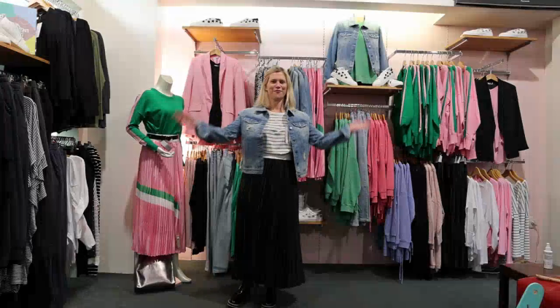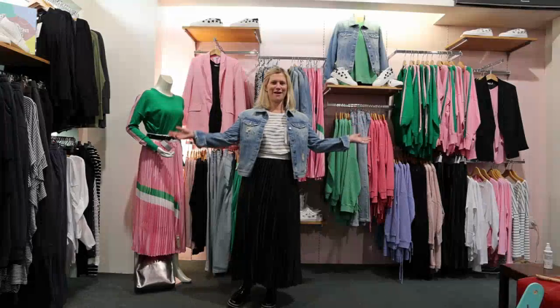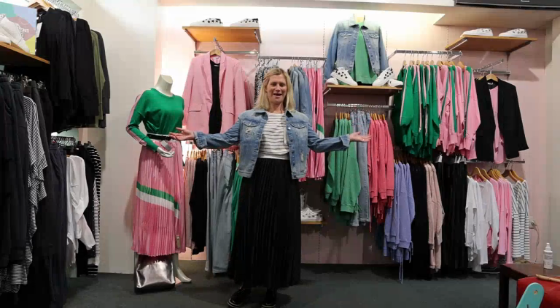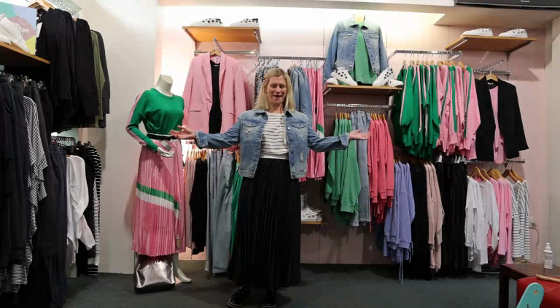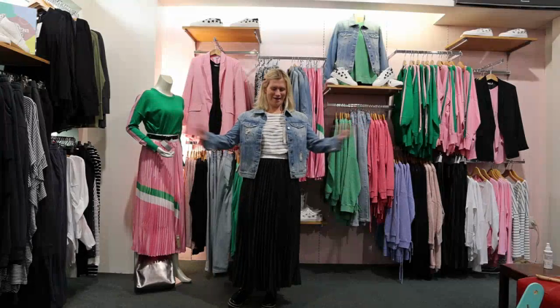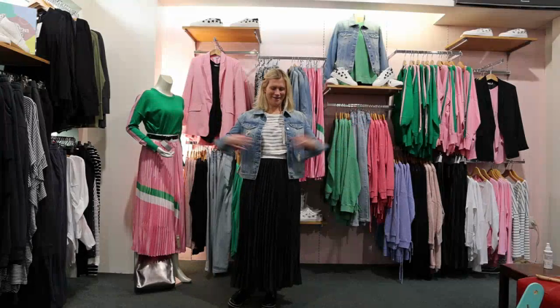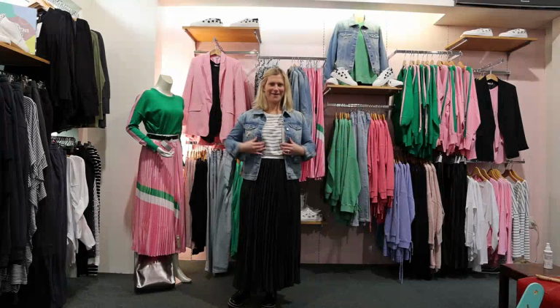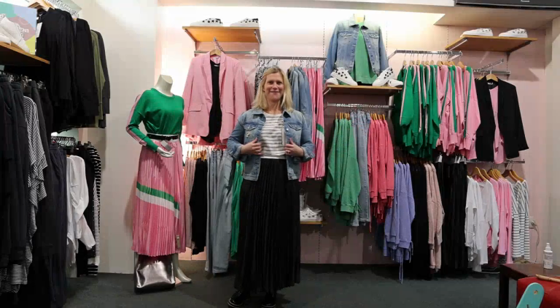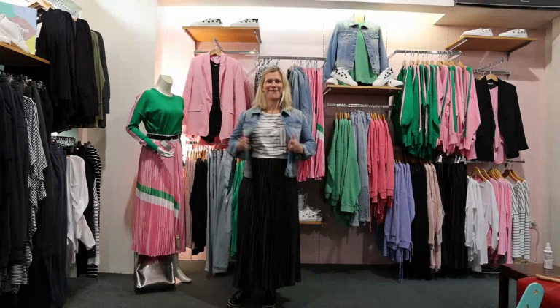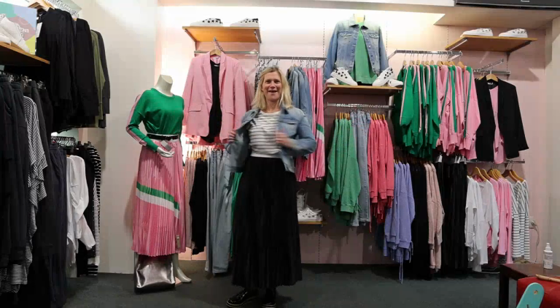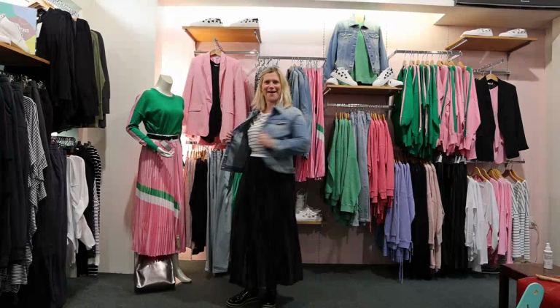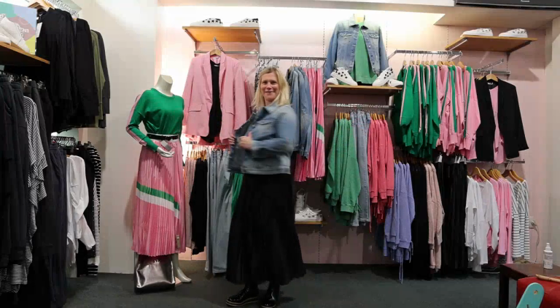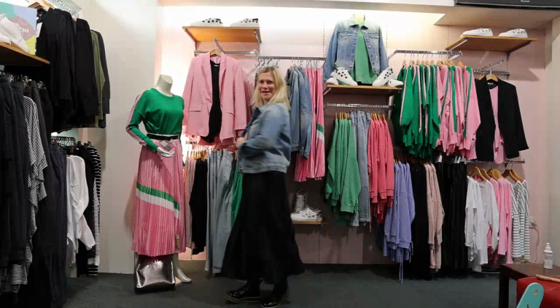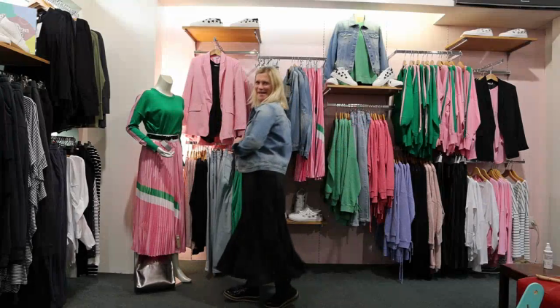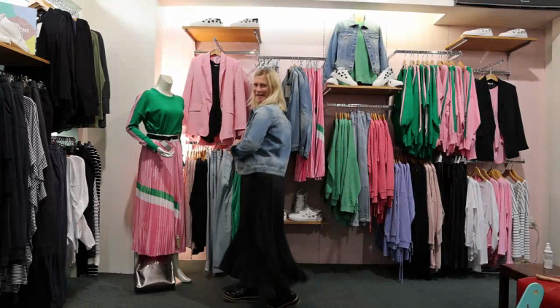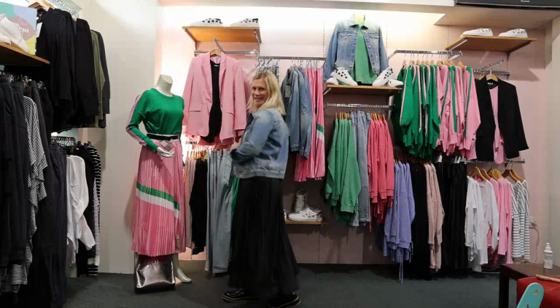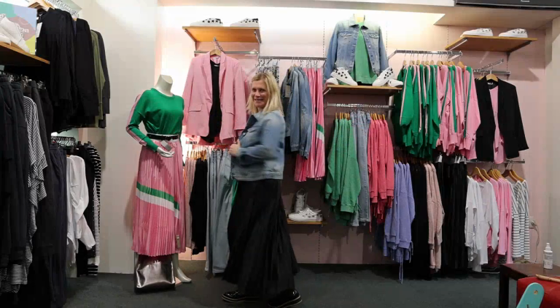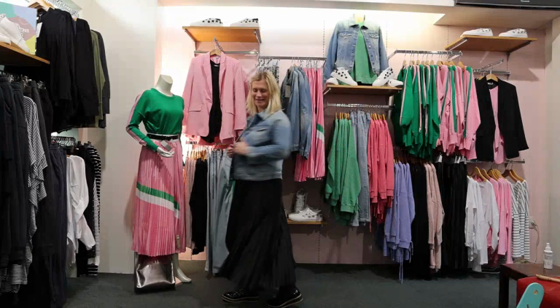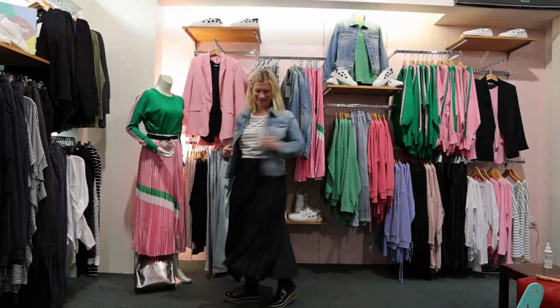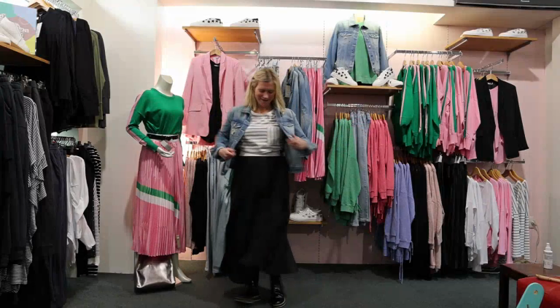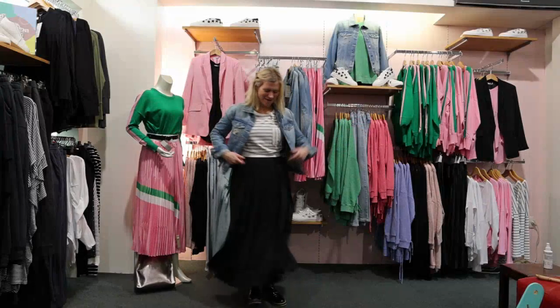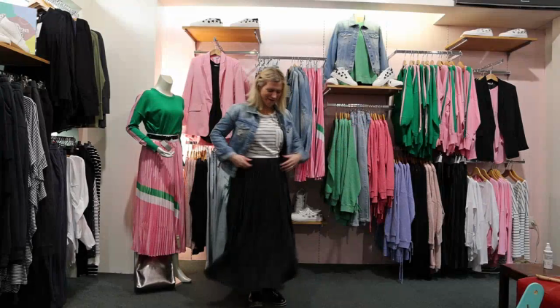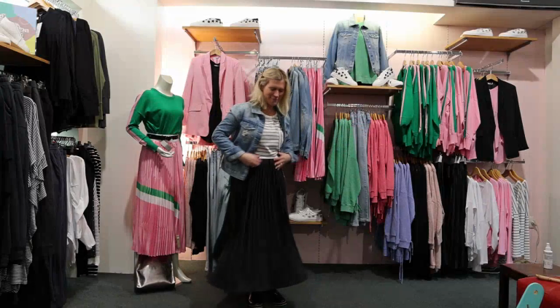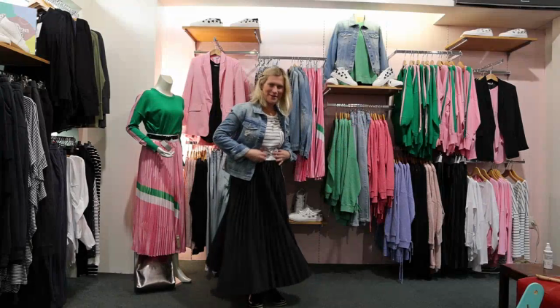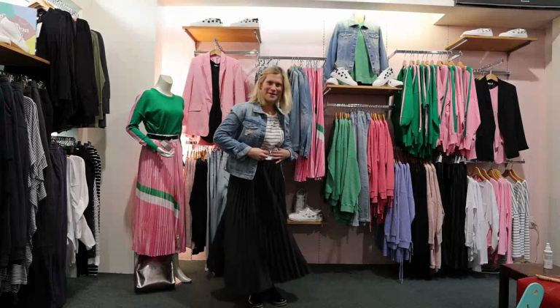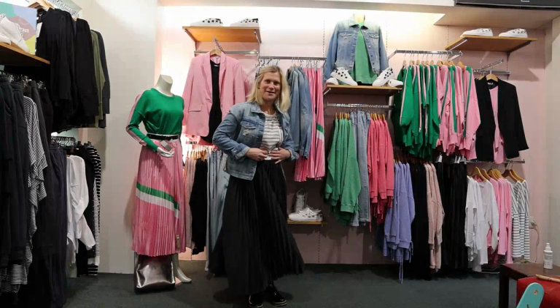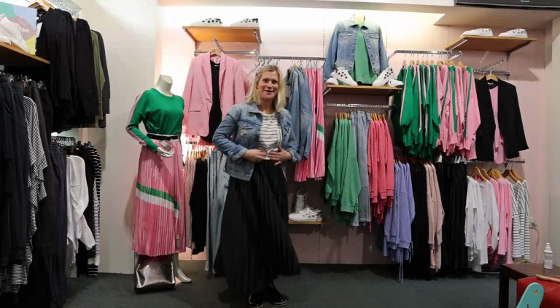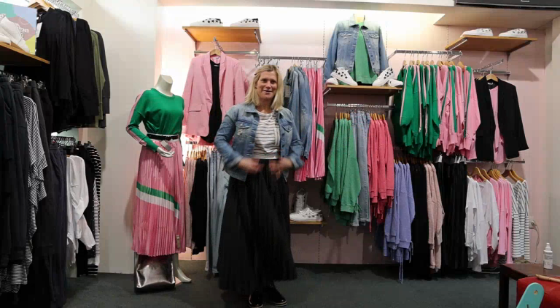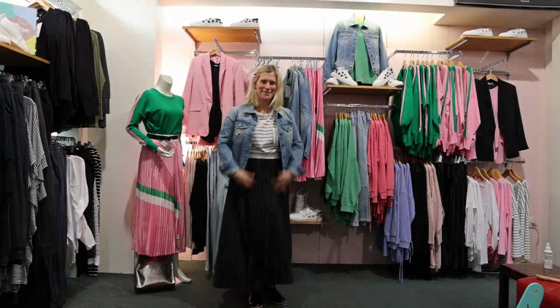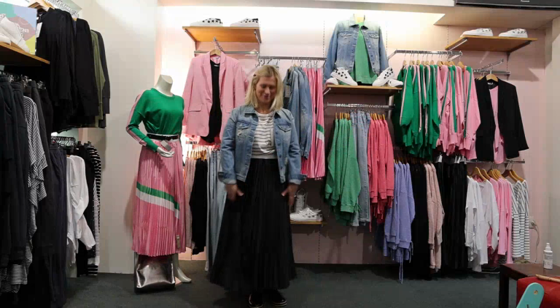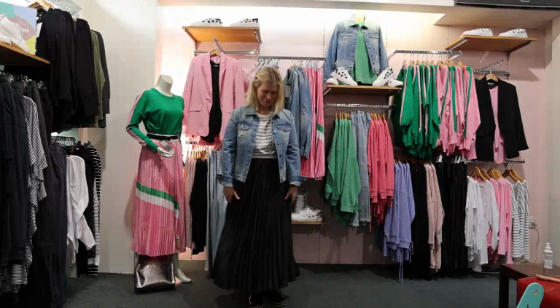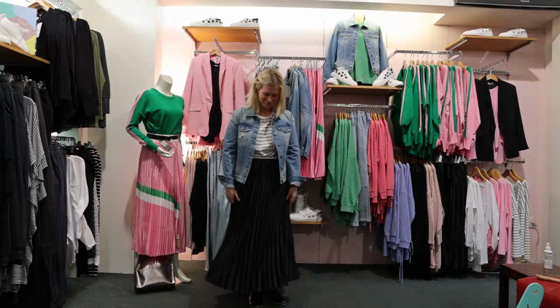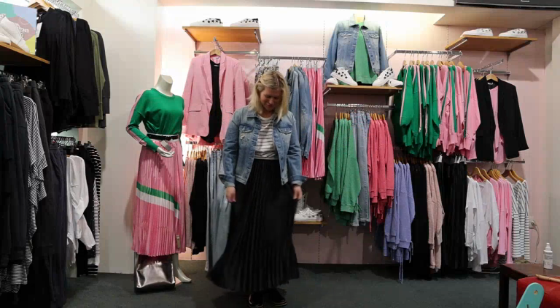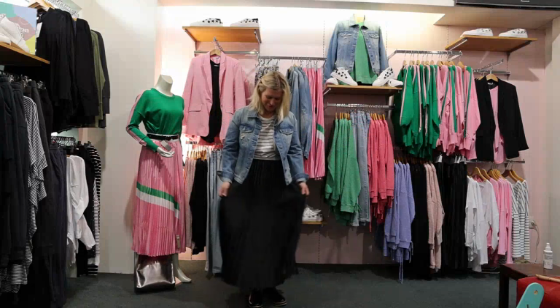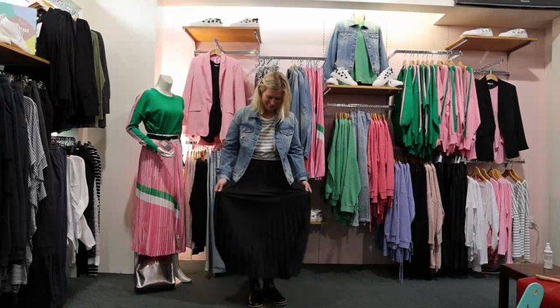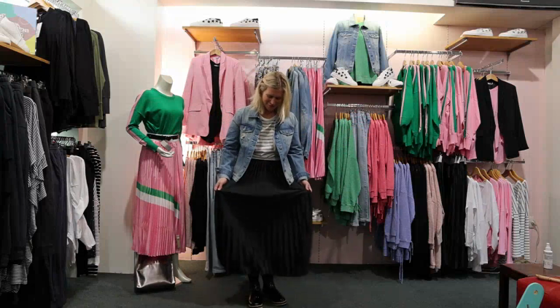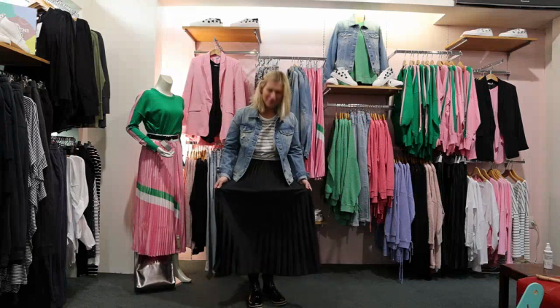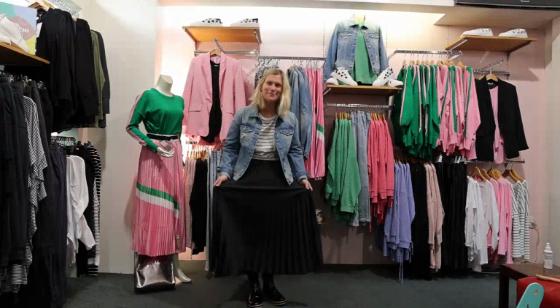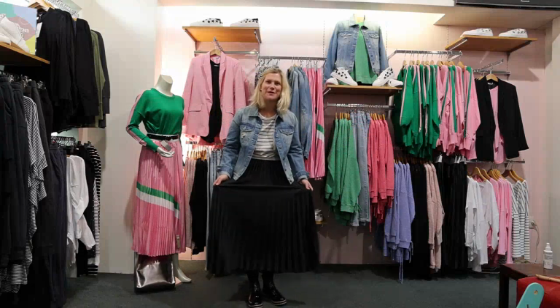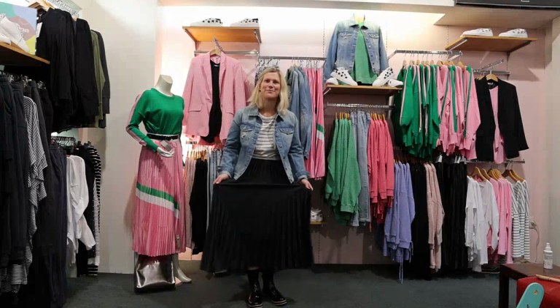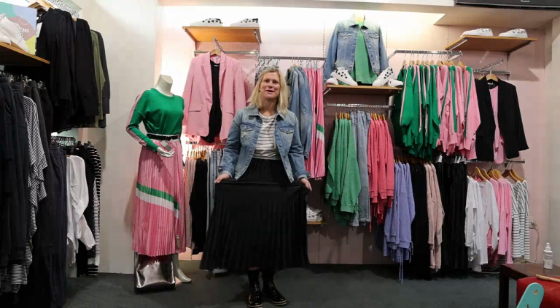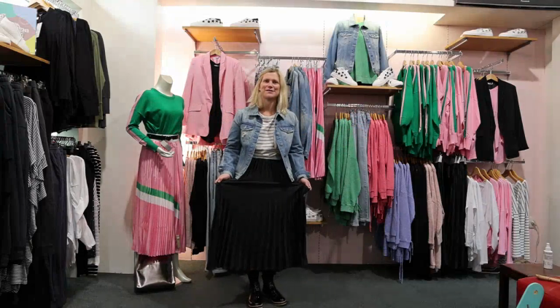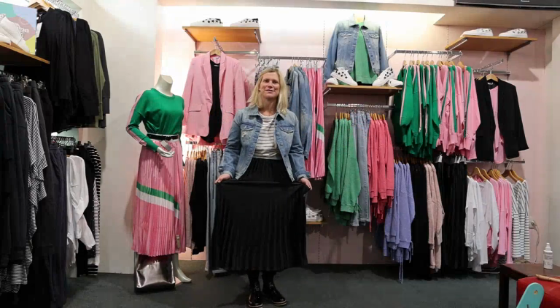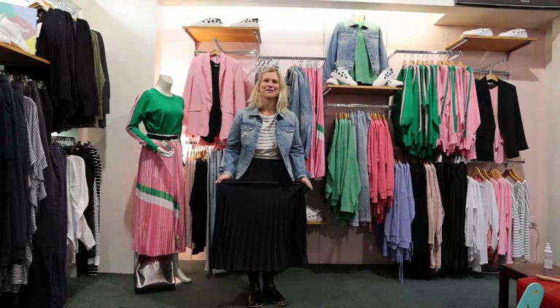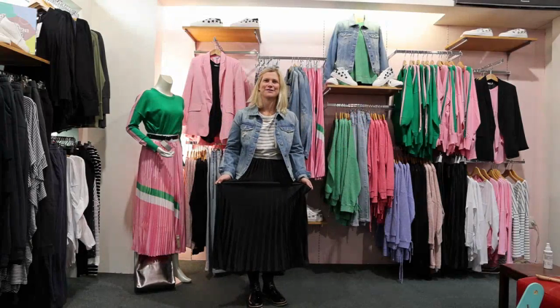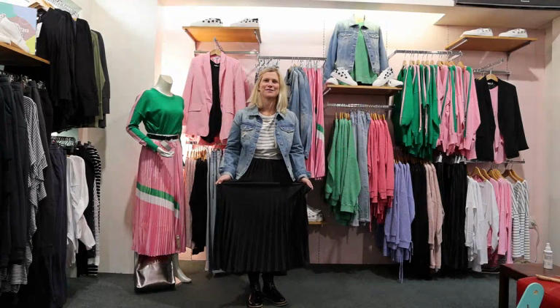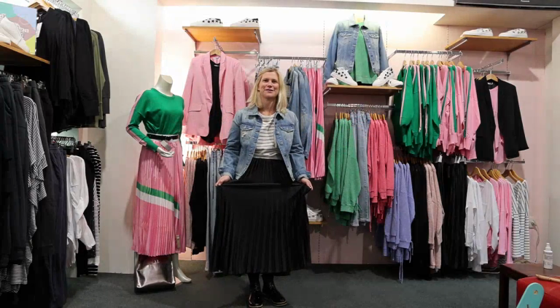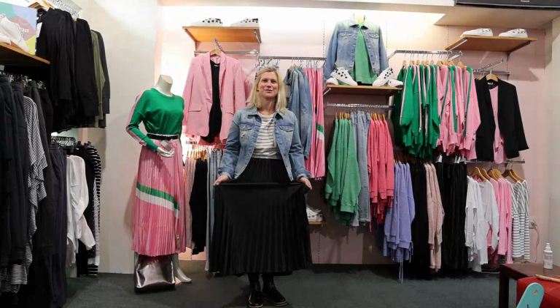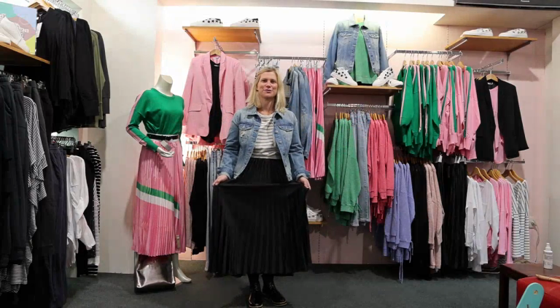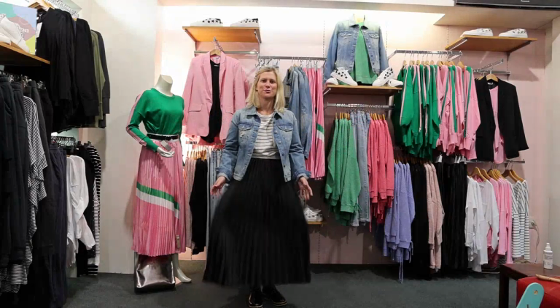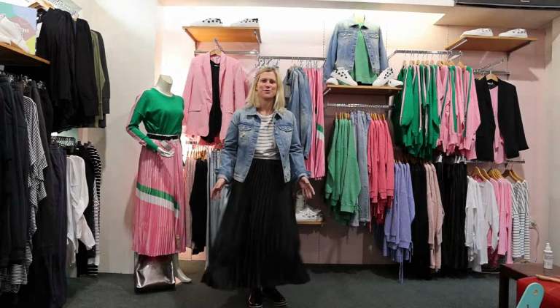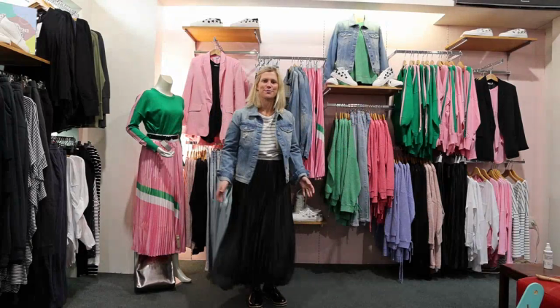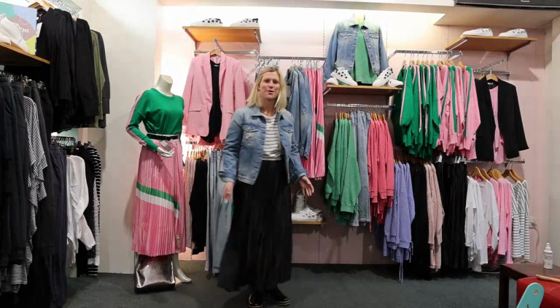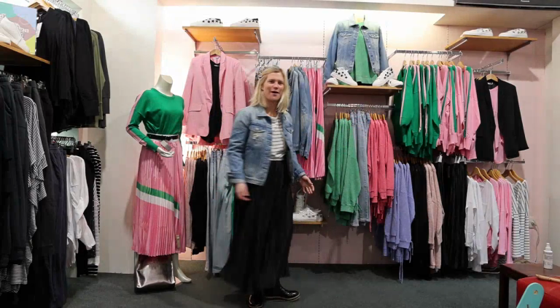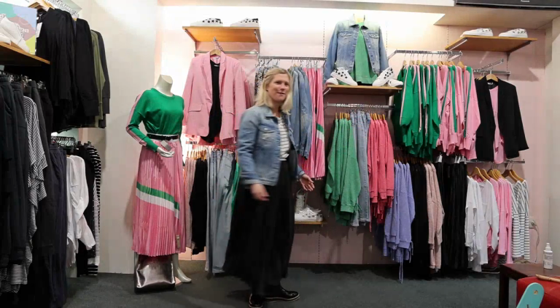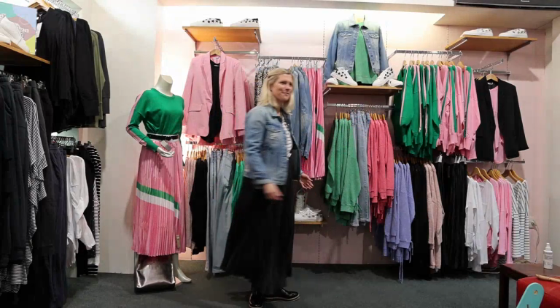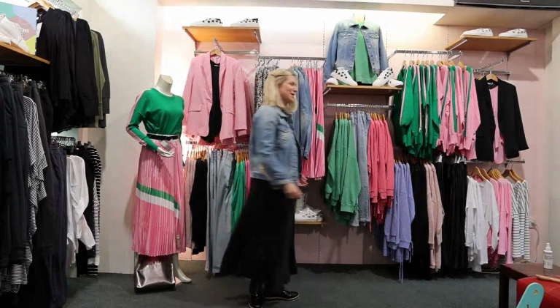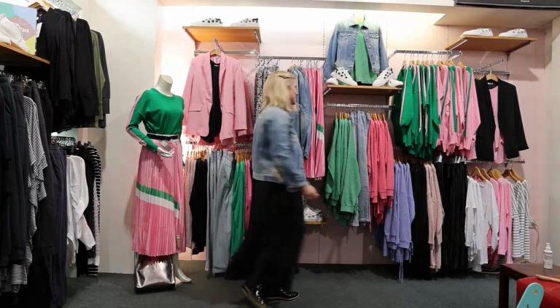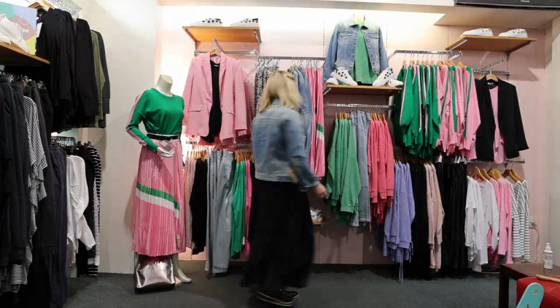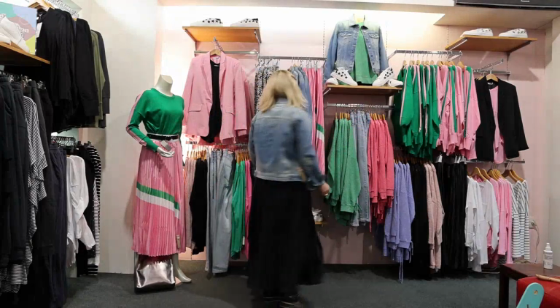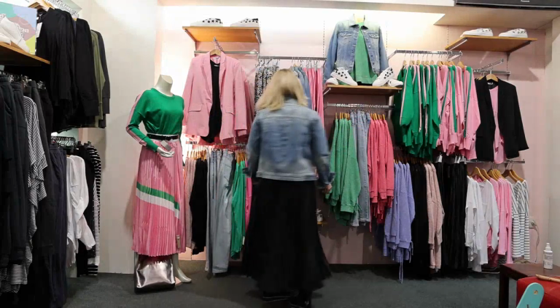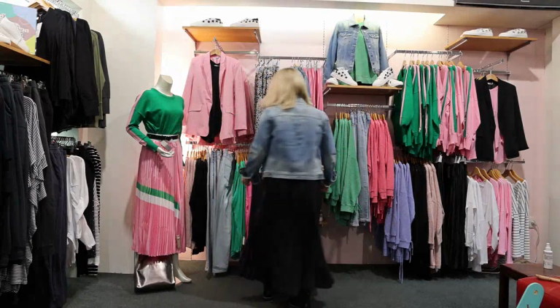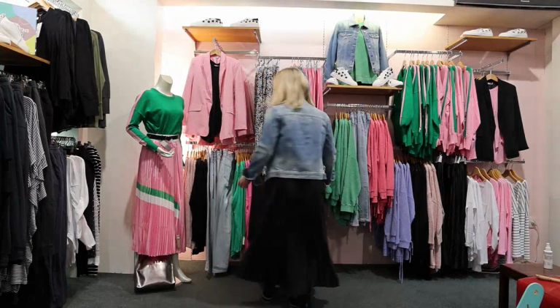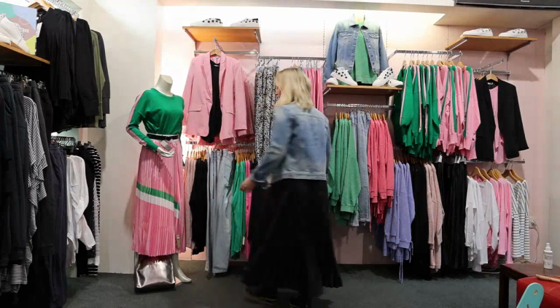Voila! Here I am again. I'm in the new skirt from Betty Basics. It's called the Briar Pleated Skirt.